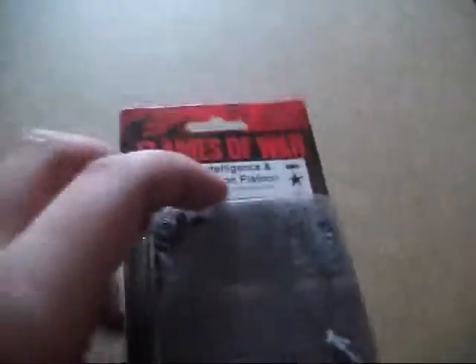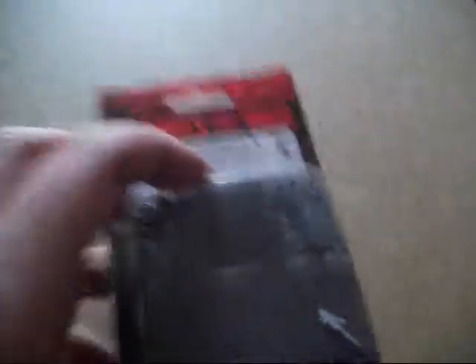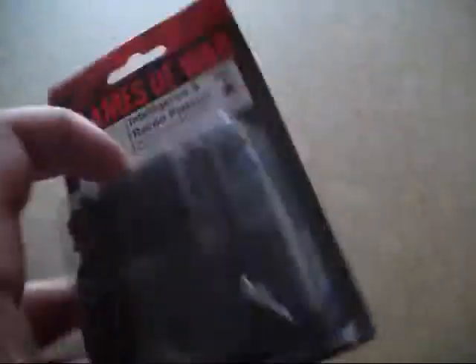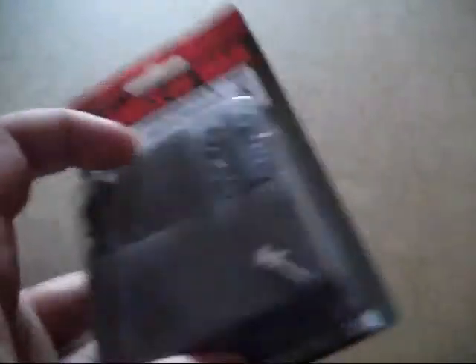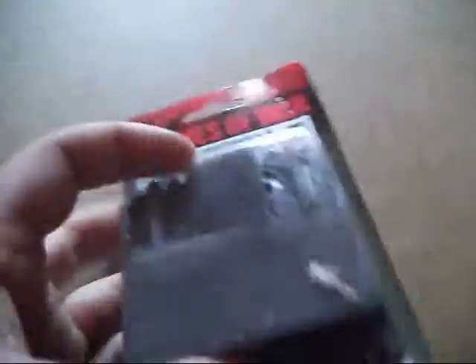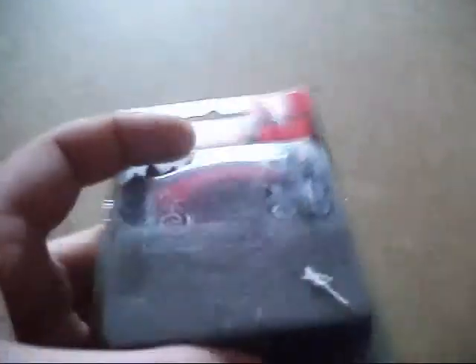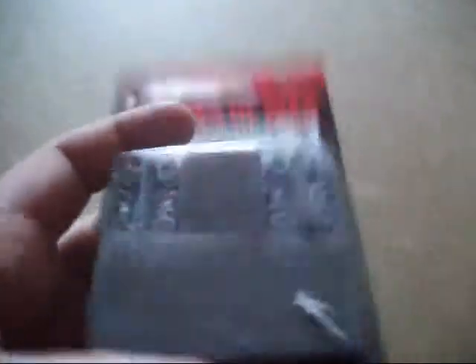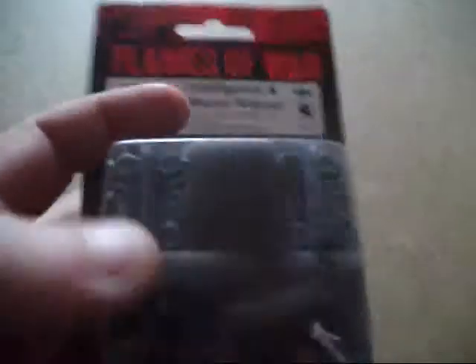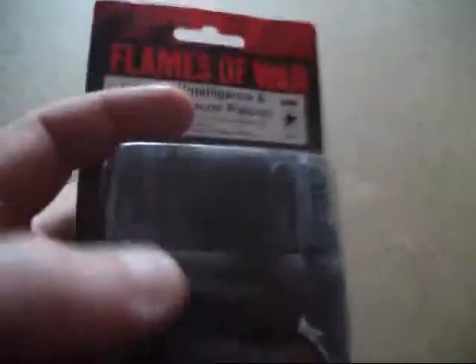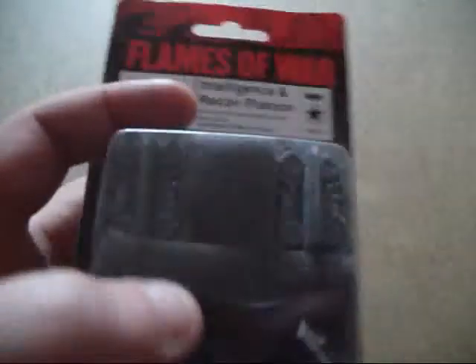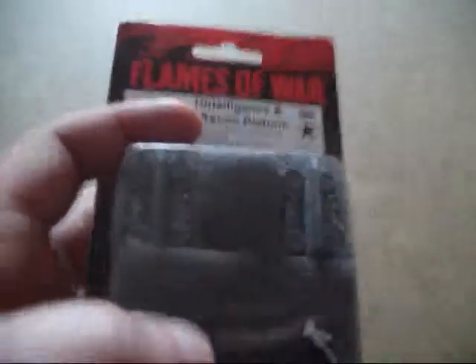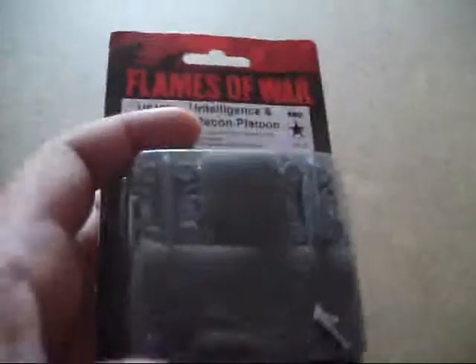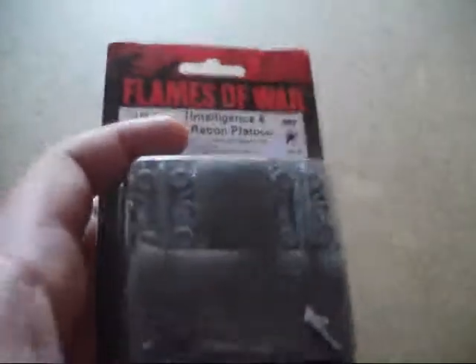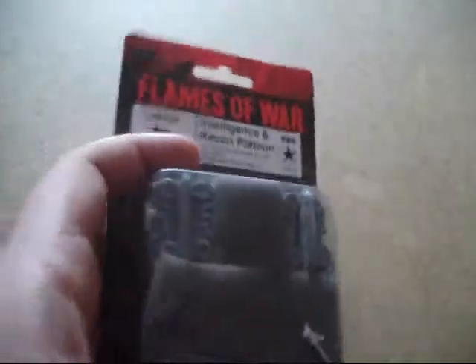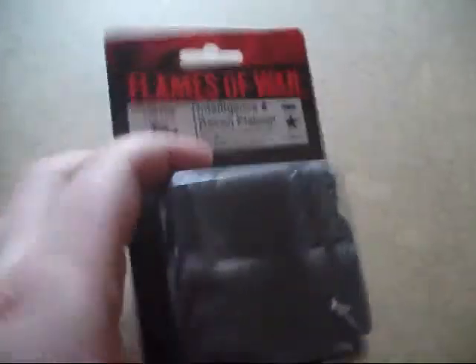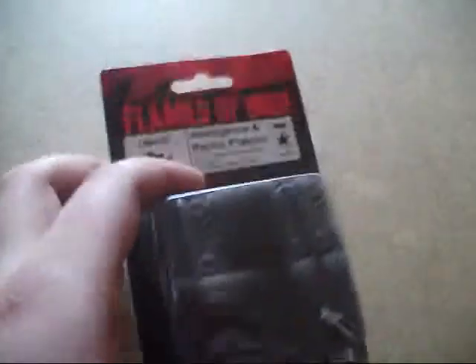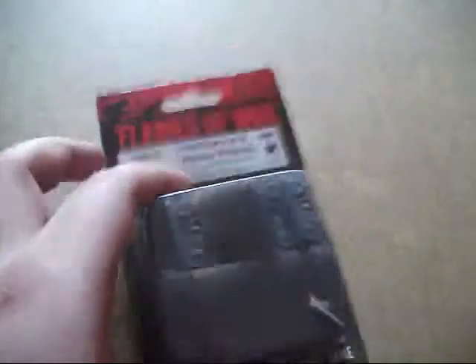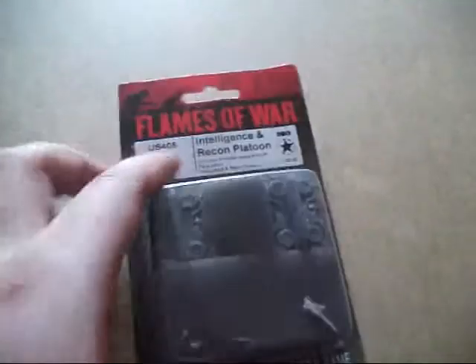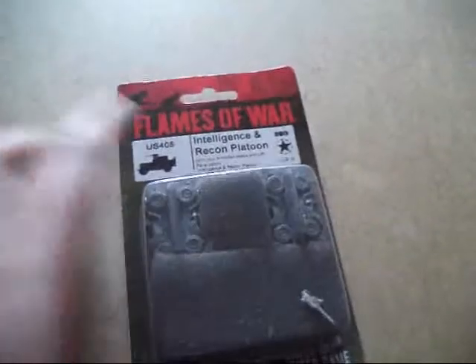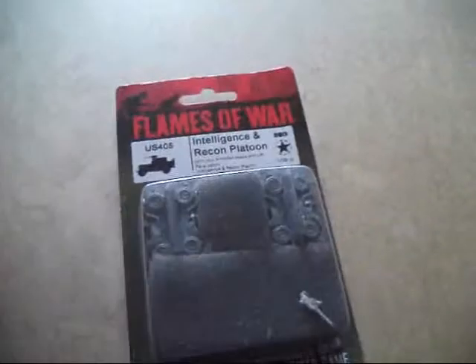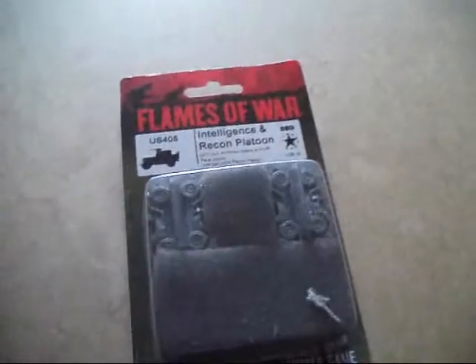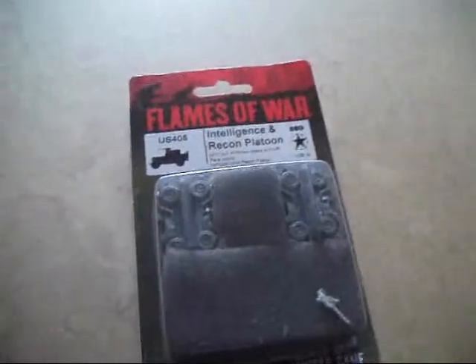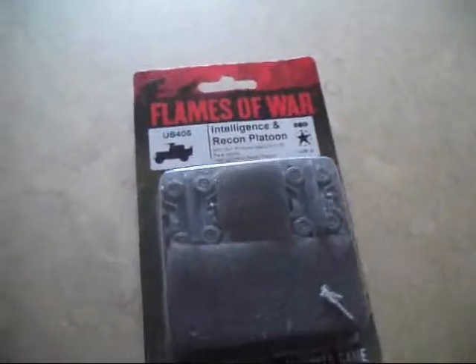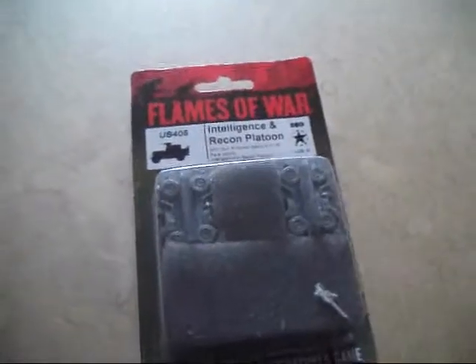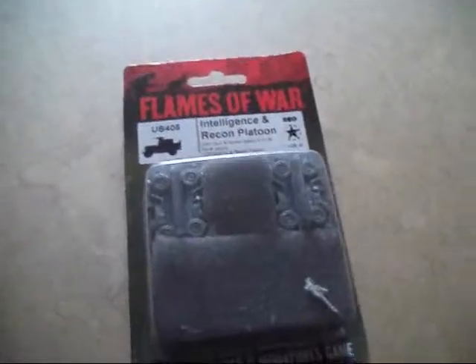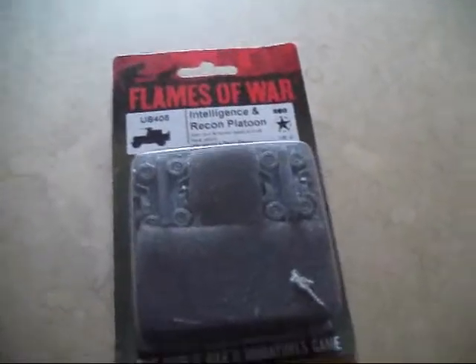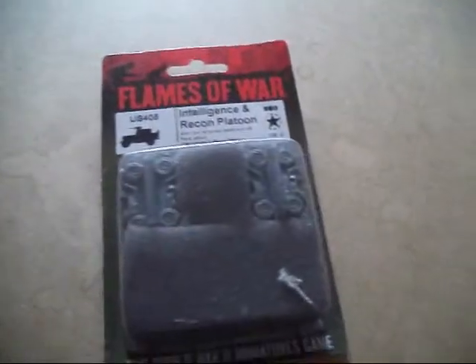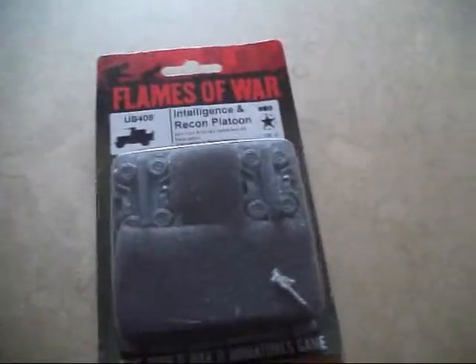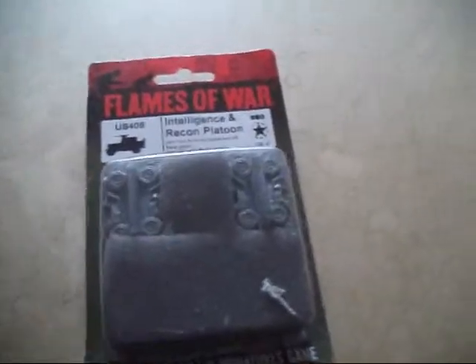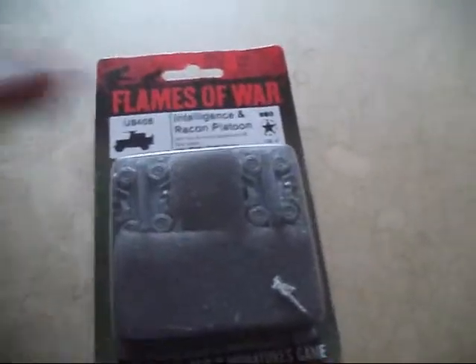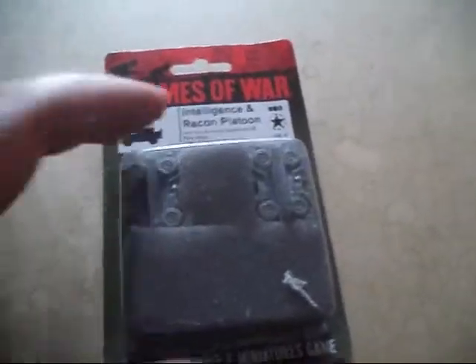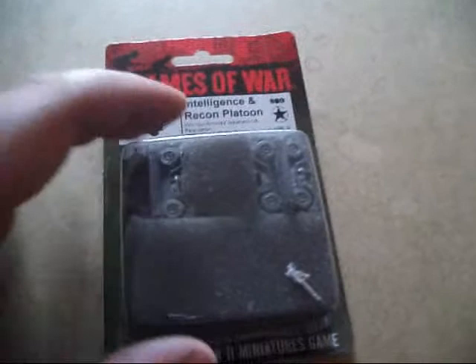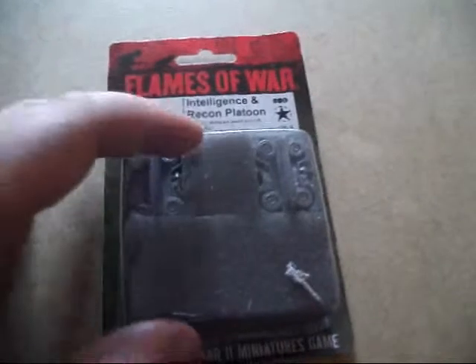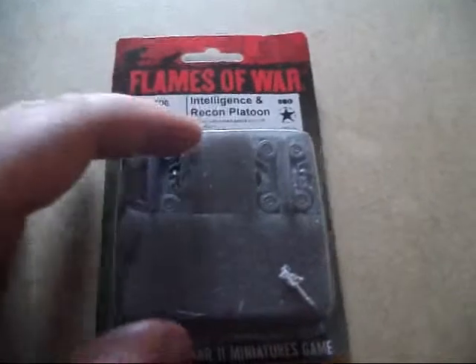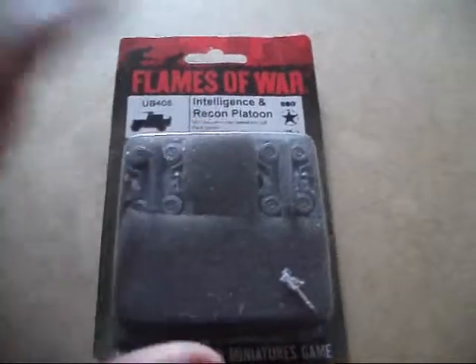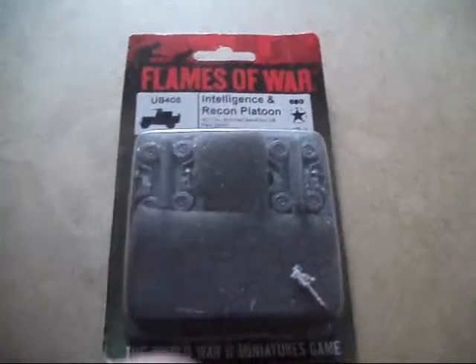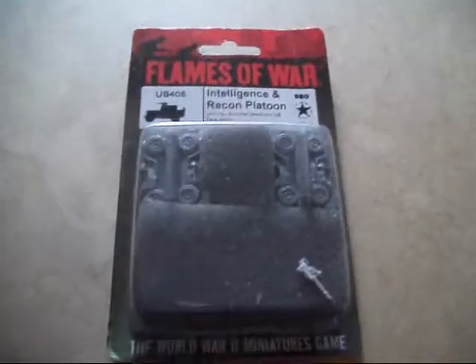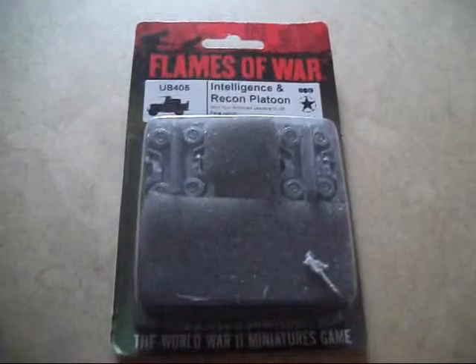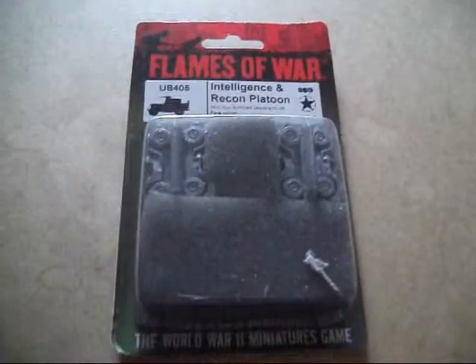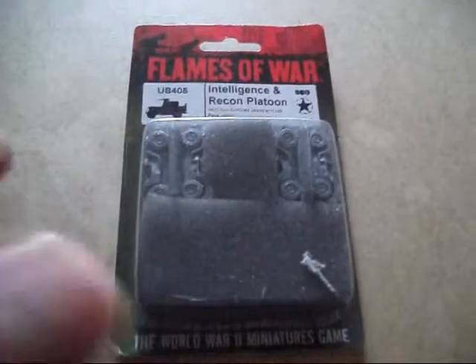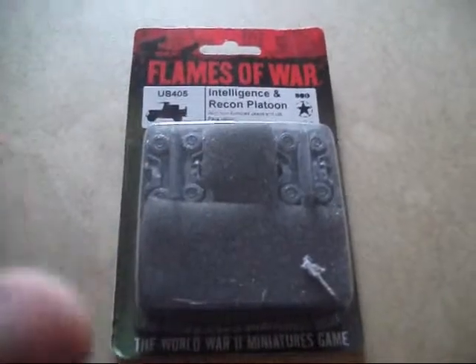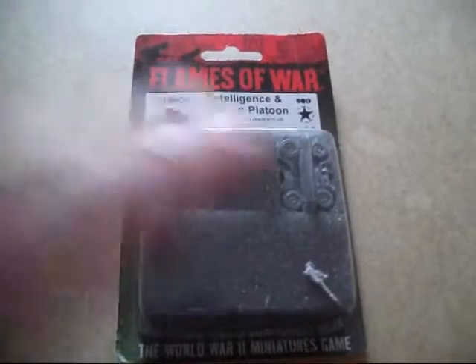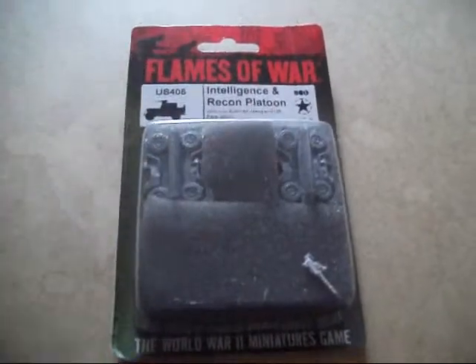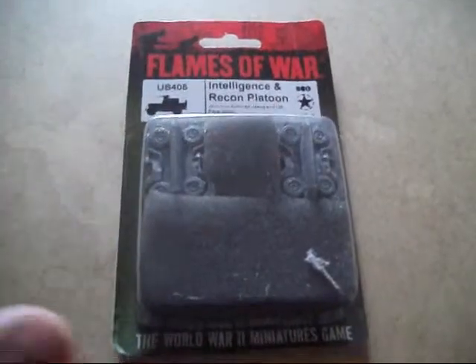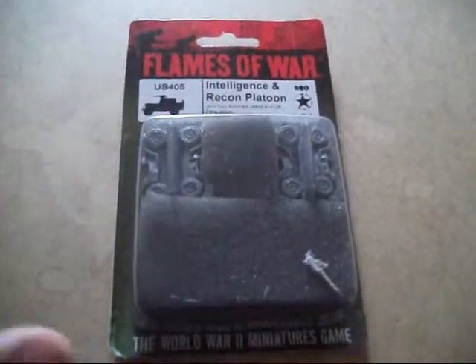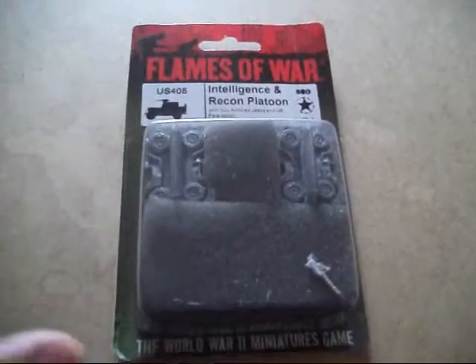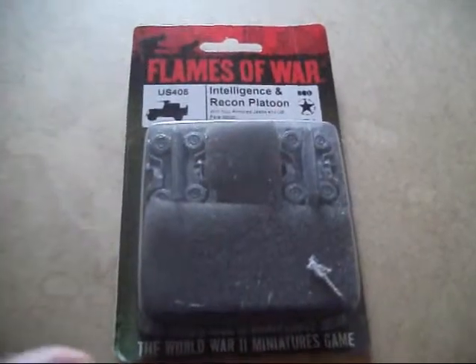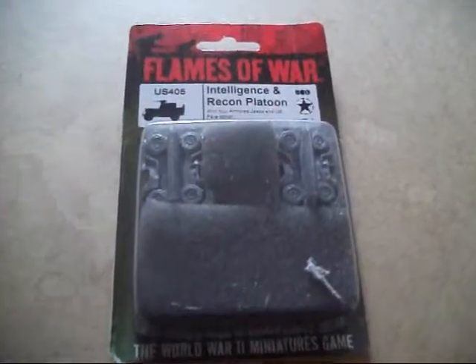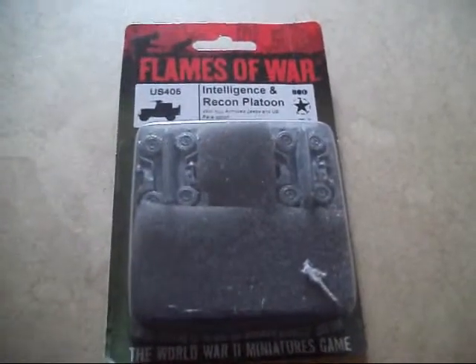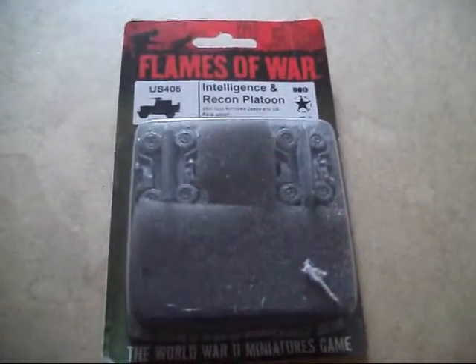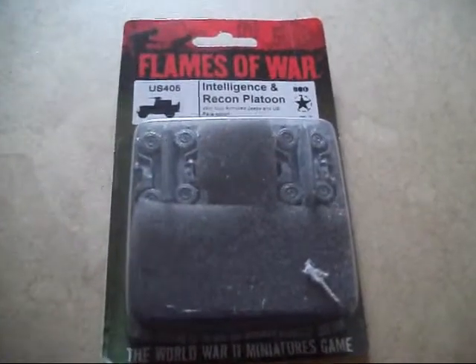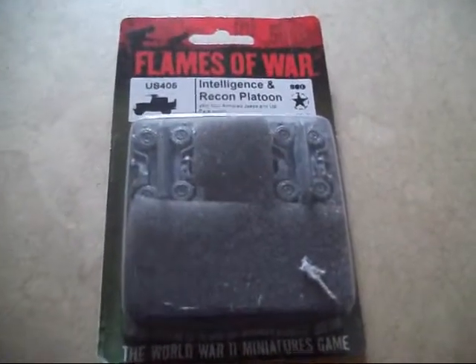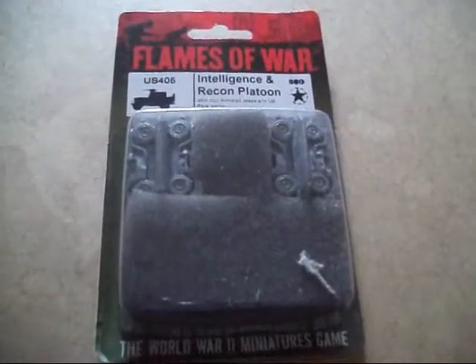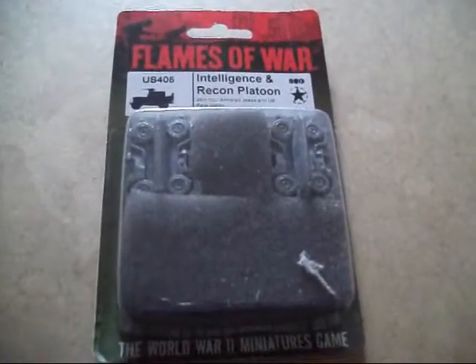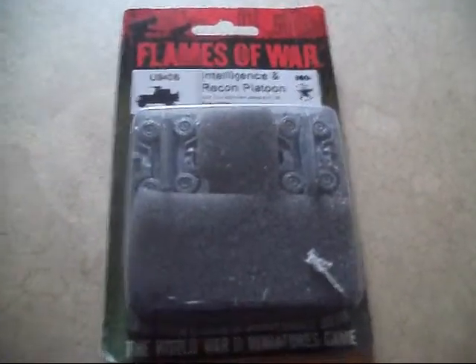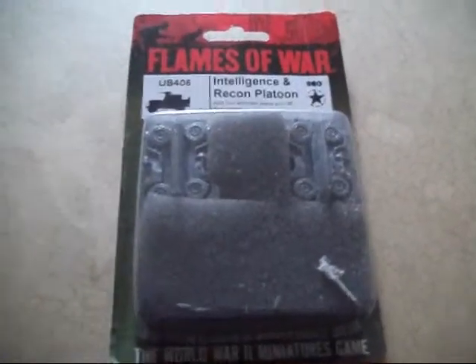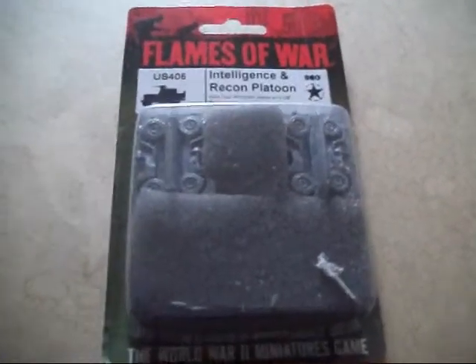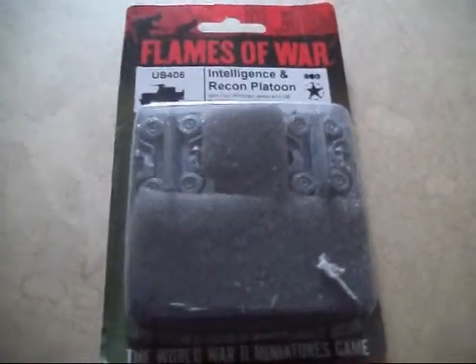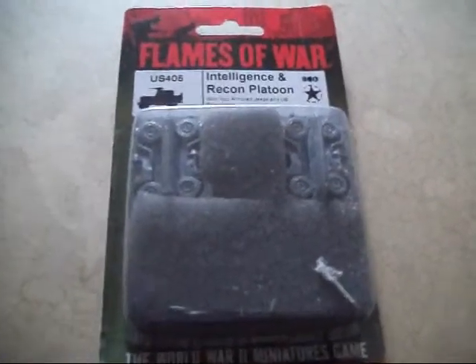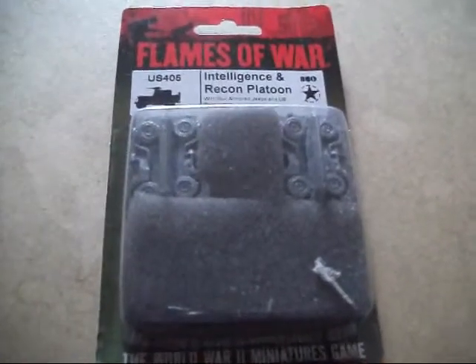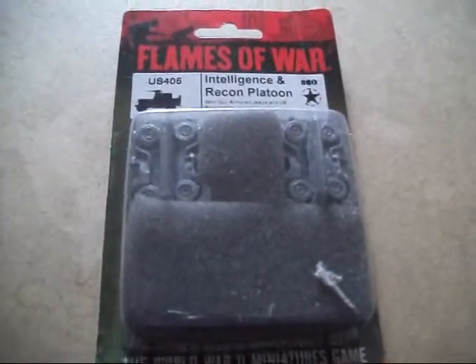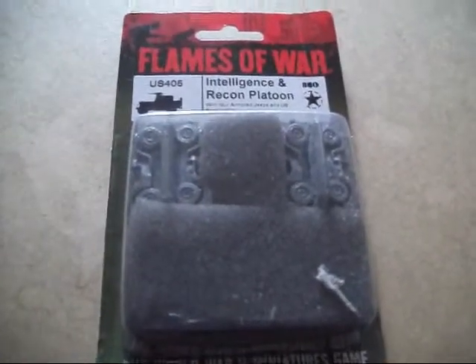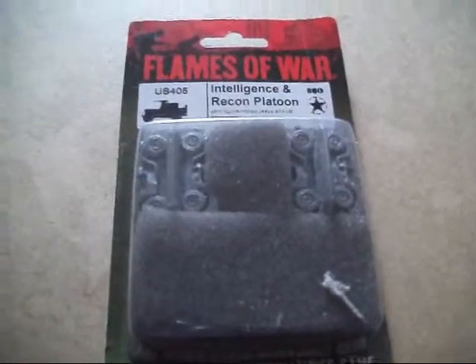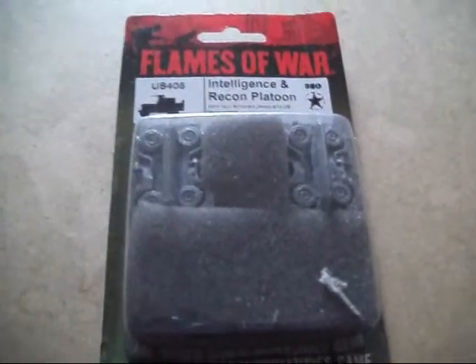Weight is average. So I shall turn the camera off, open it up and show you what's inside. See you in a sec.